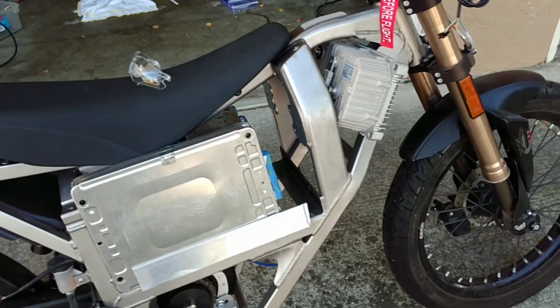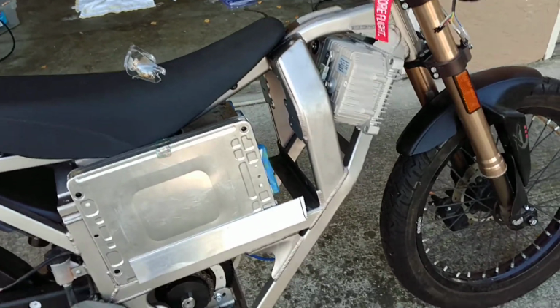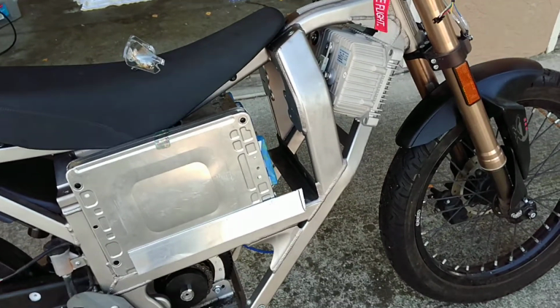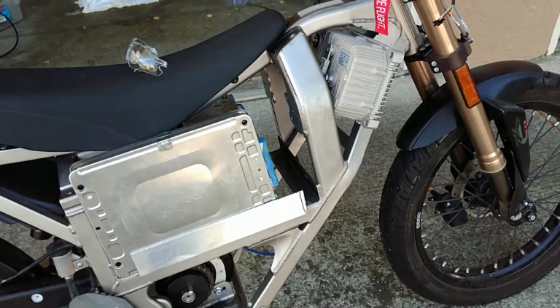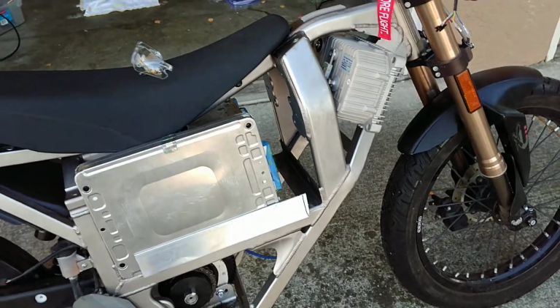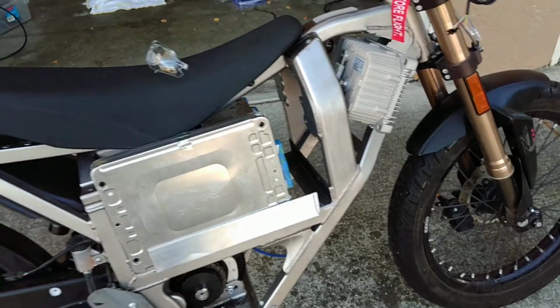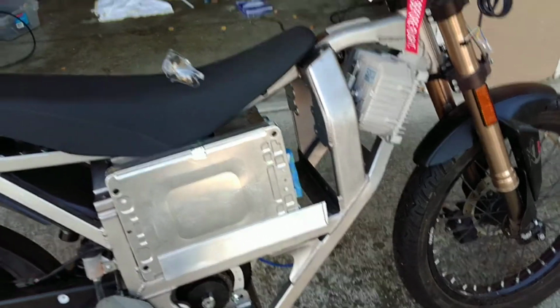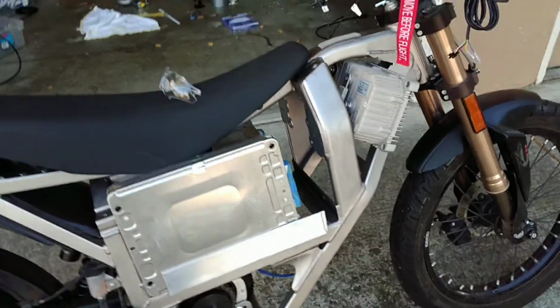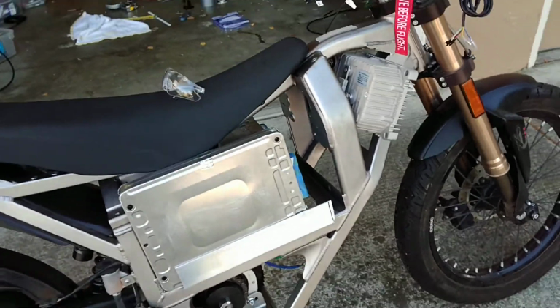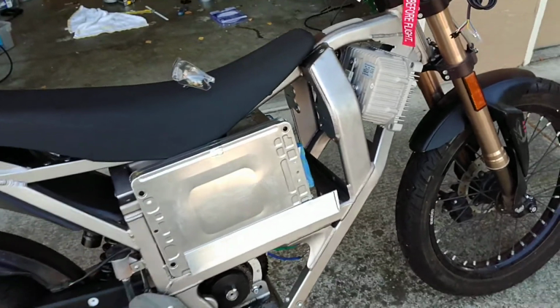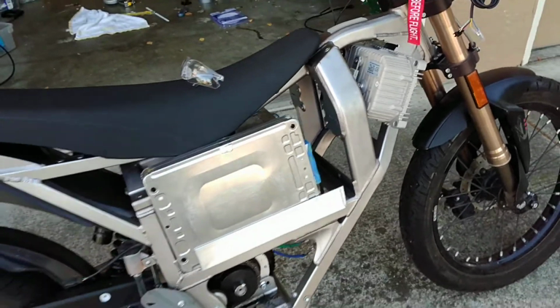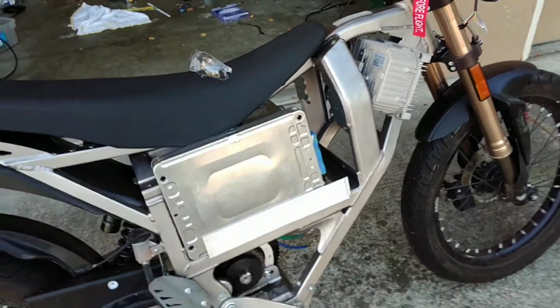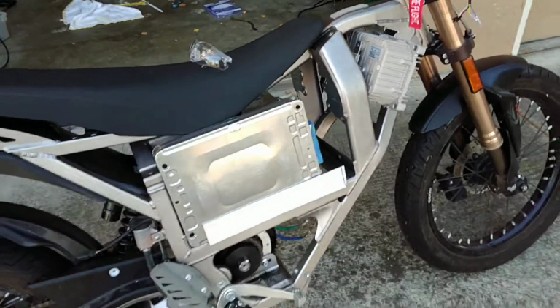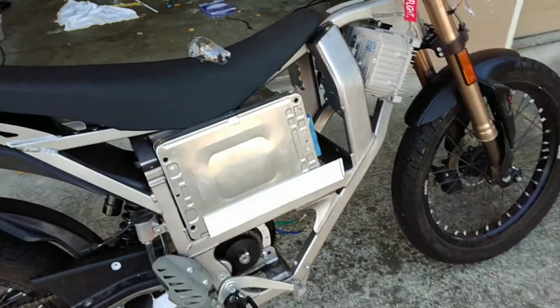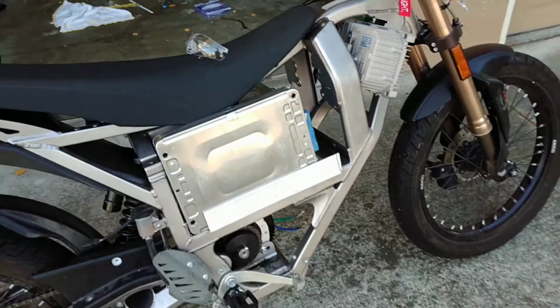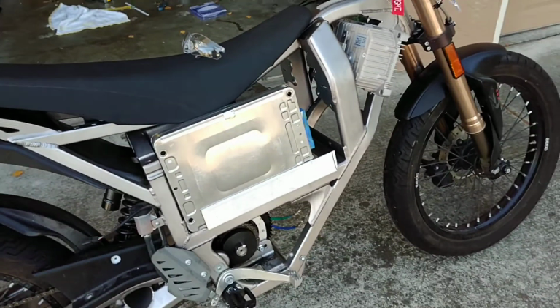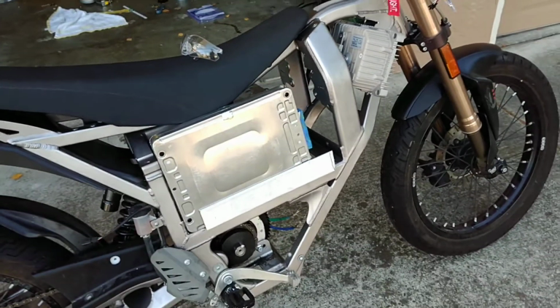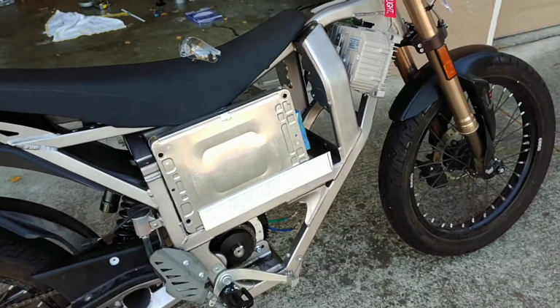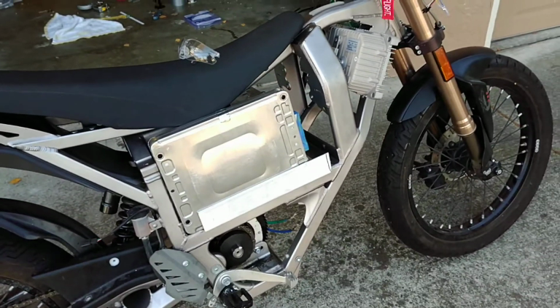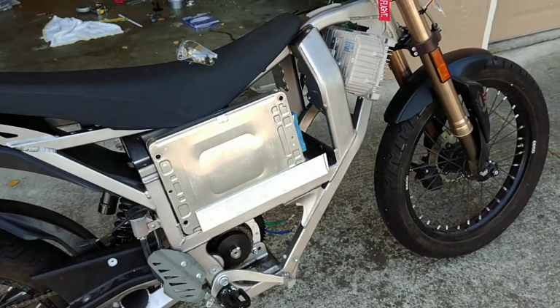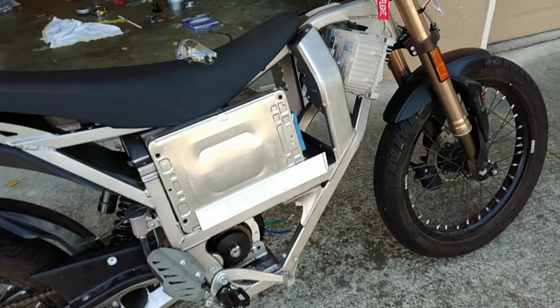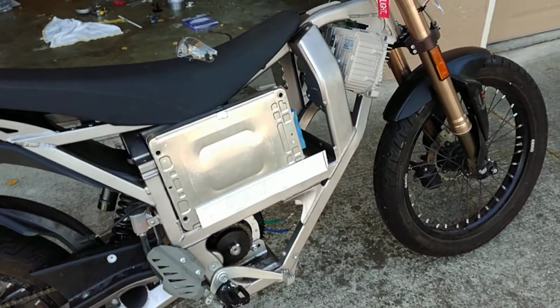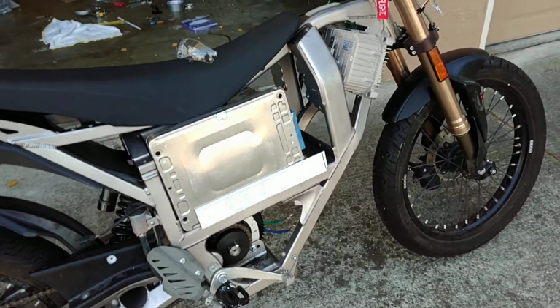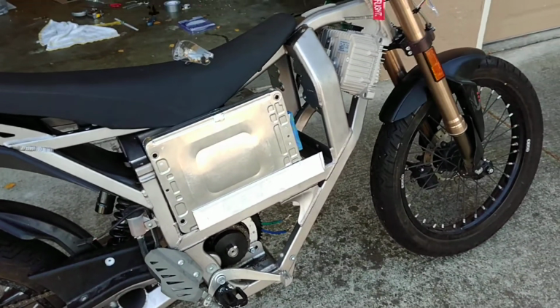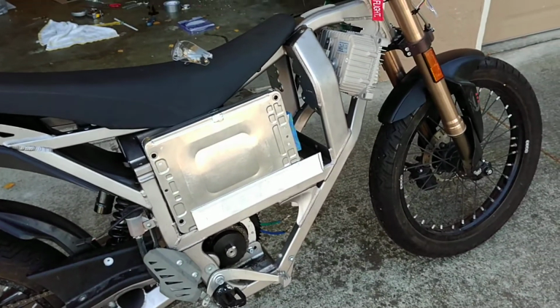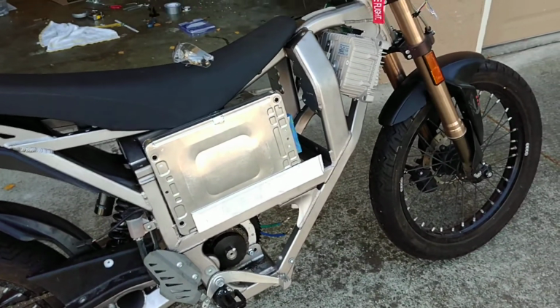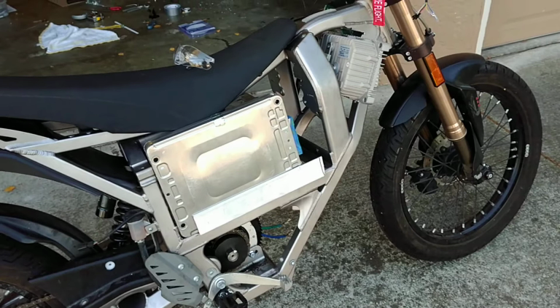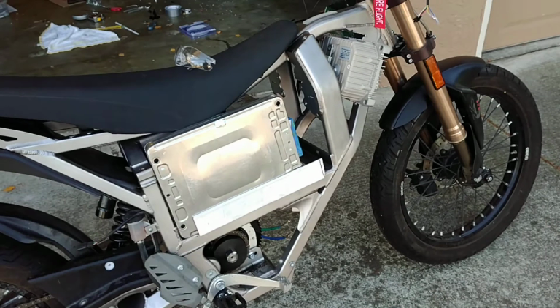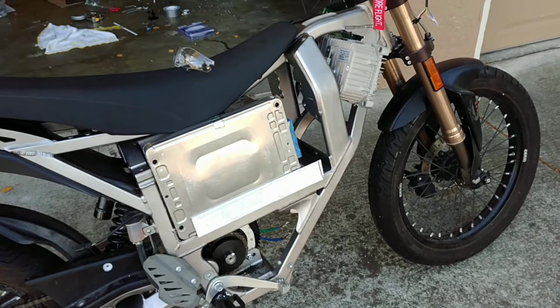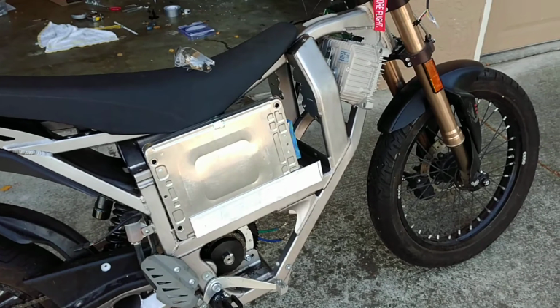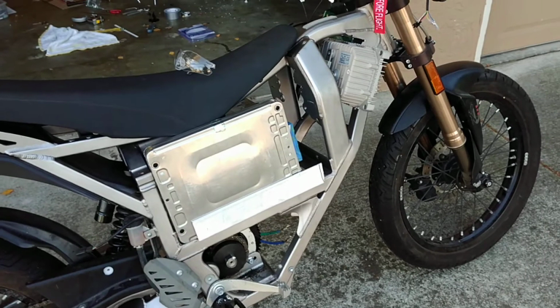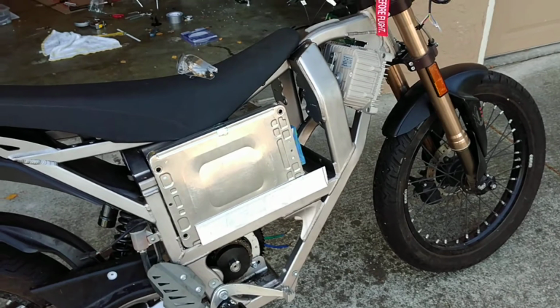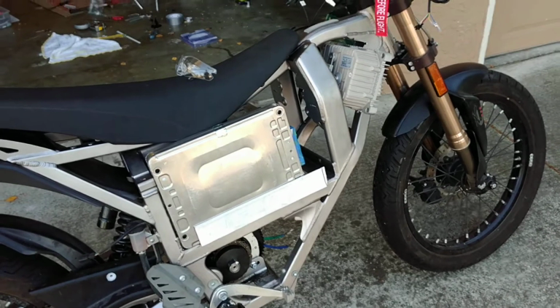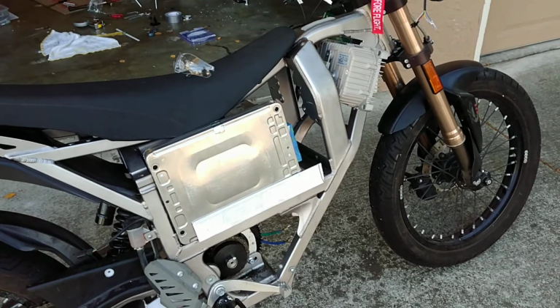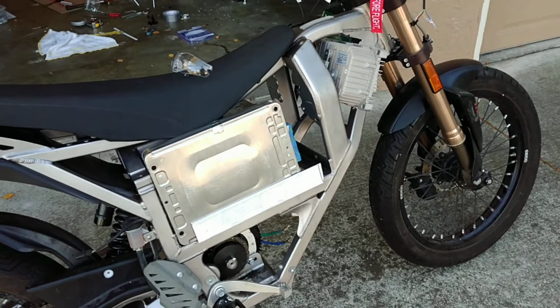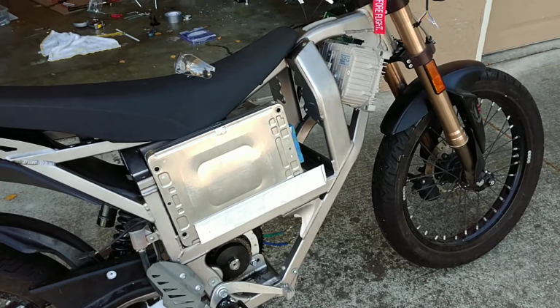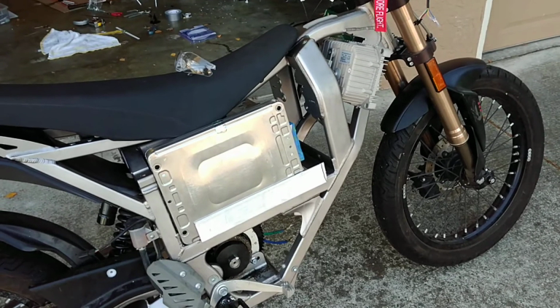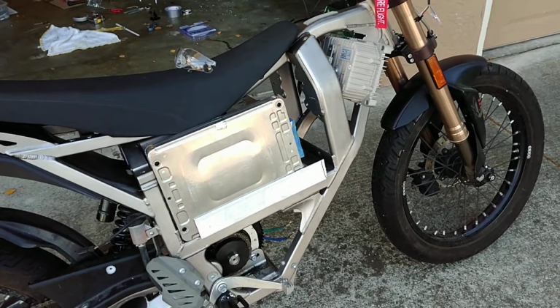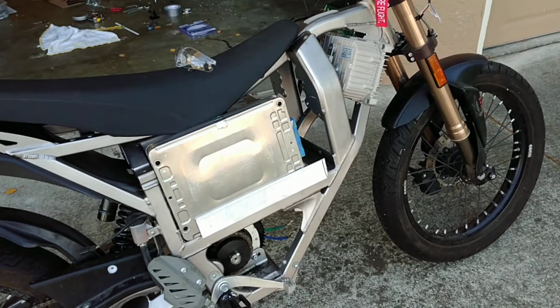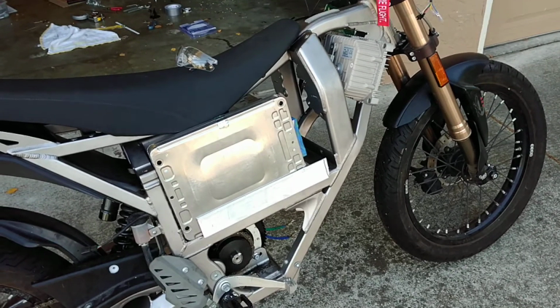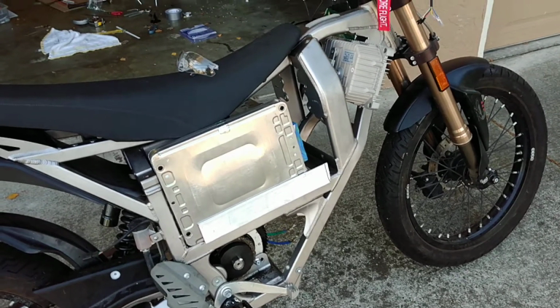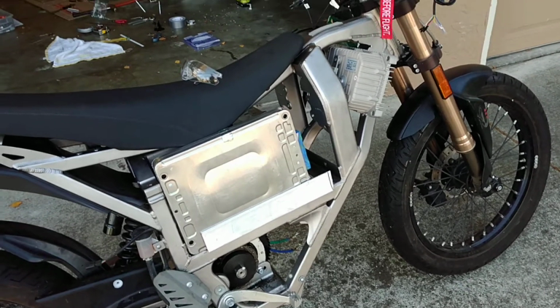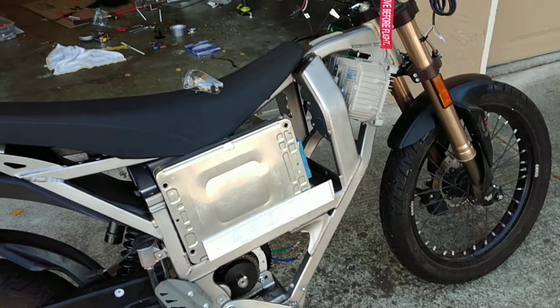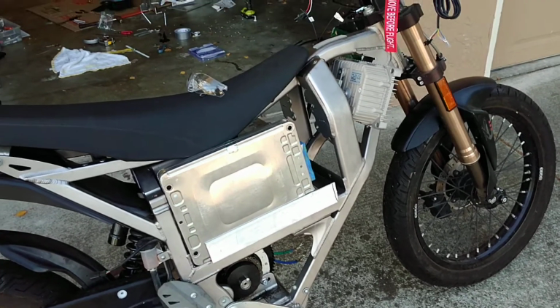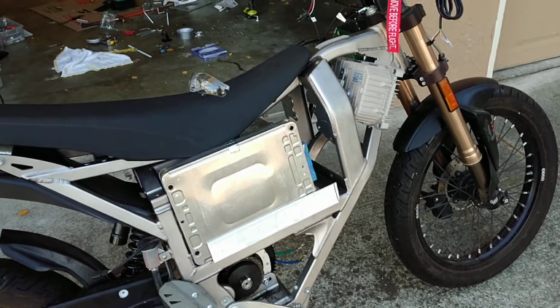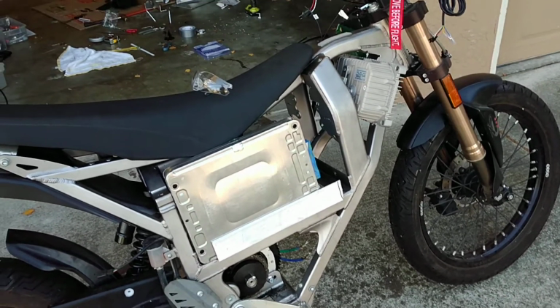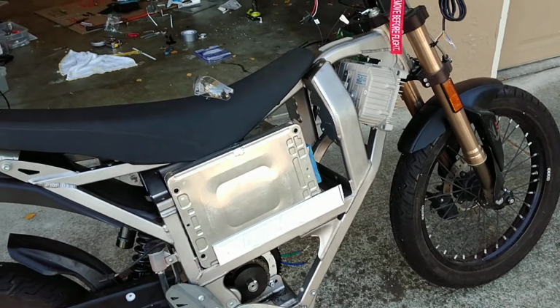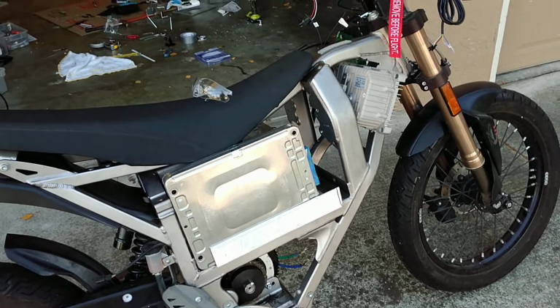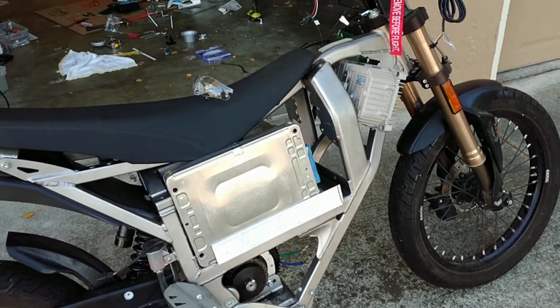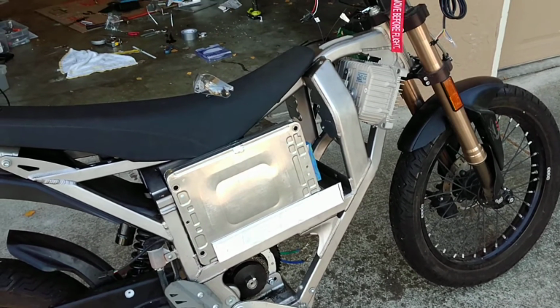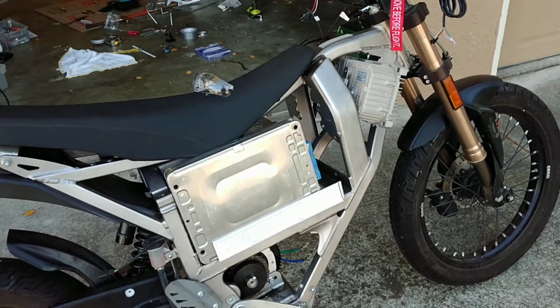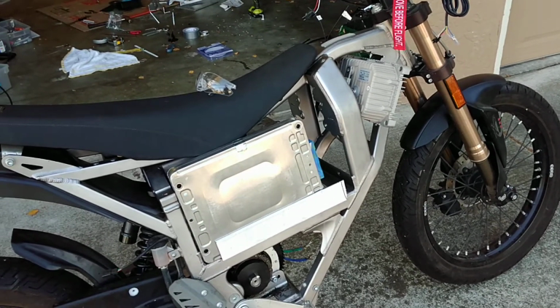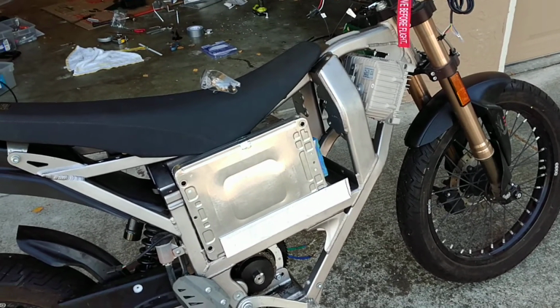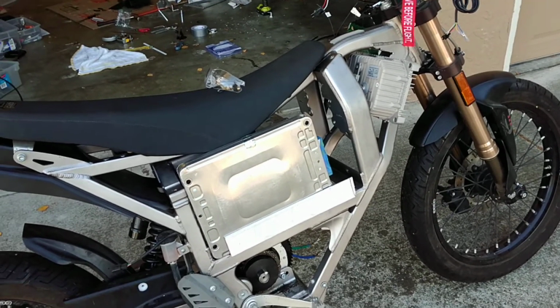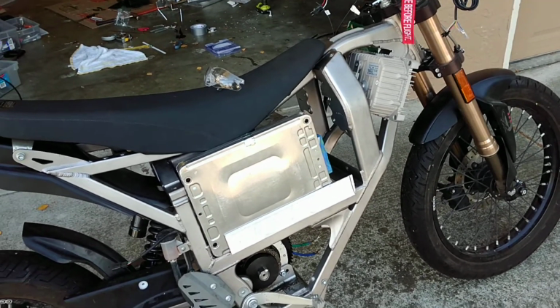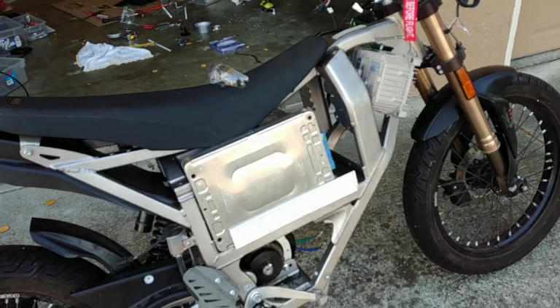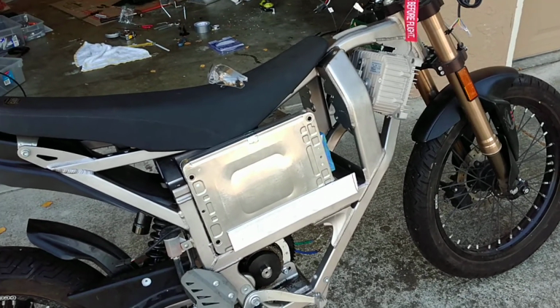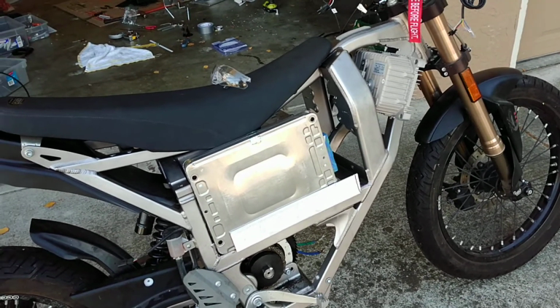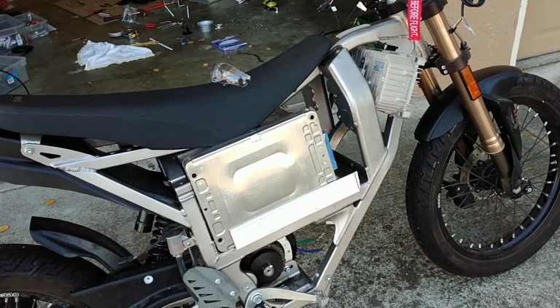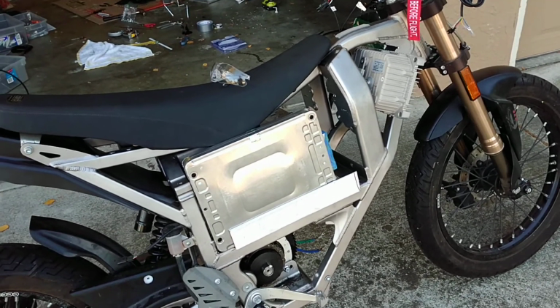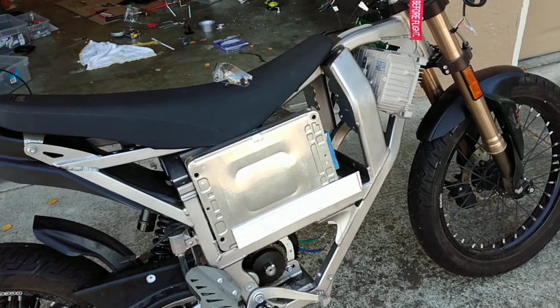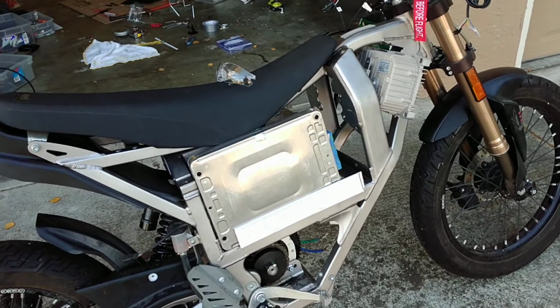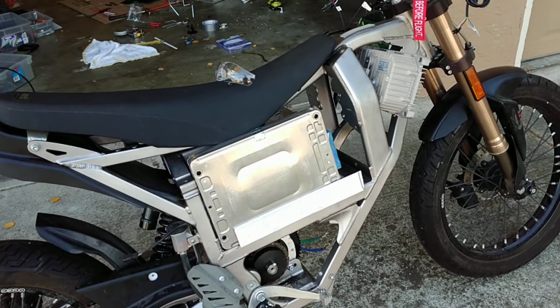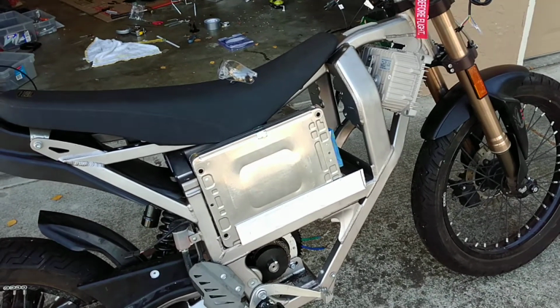It was pretty pricey, but even still, I'm well under $2,000 for this total build.